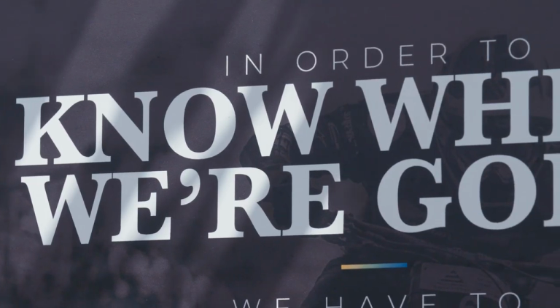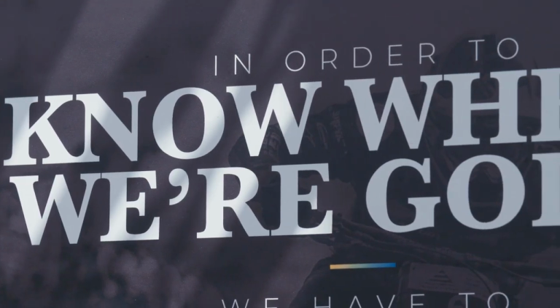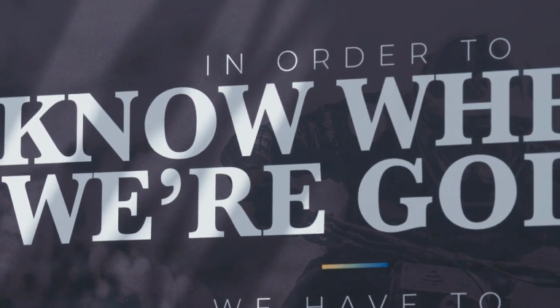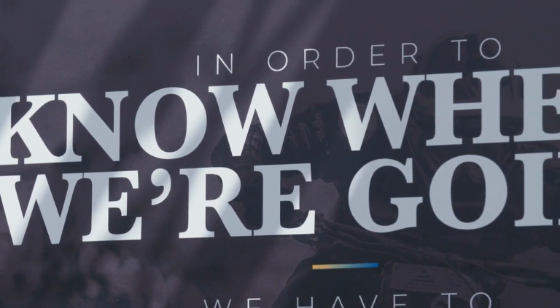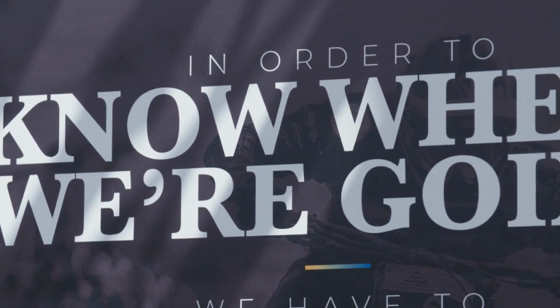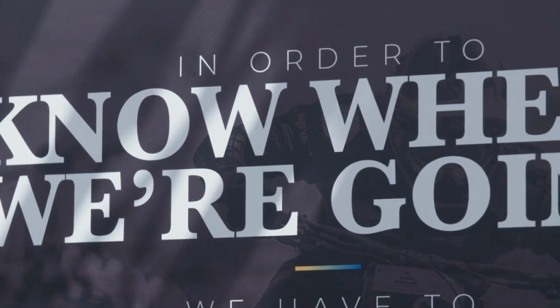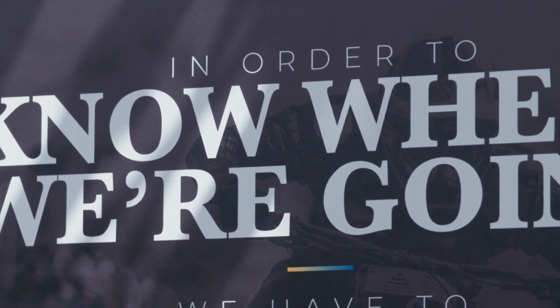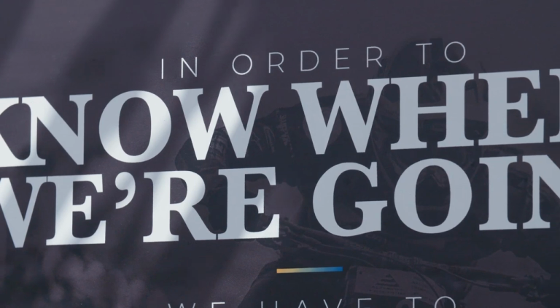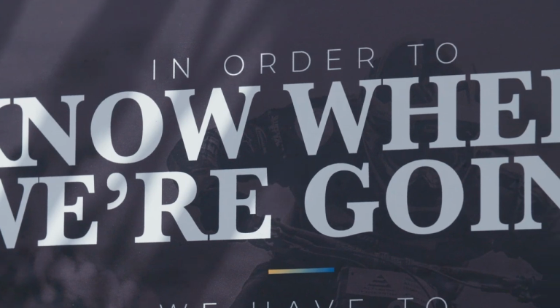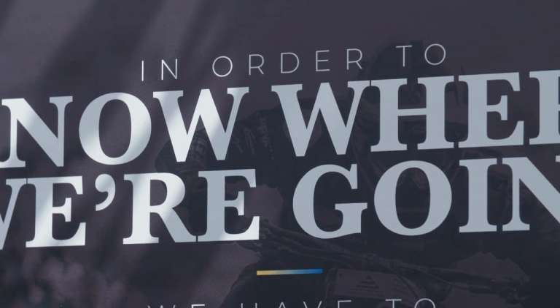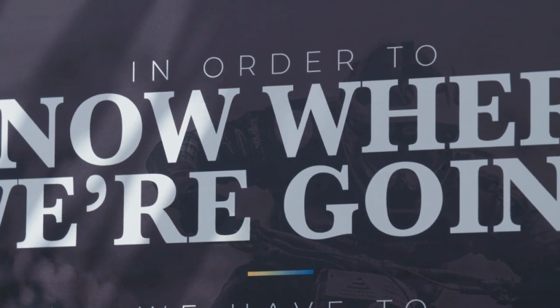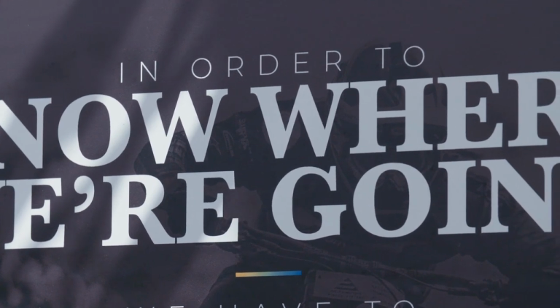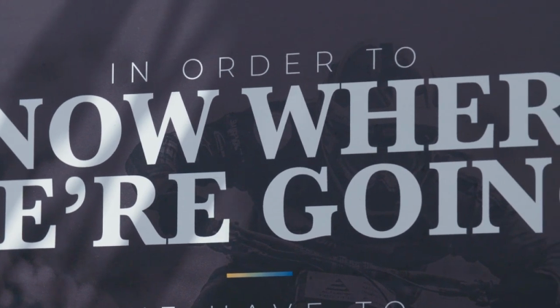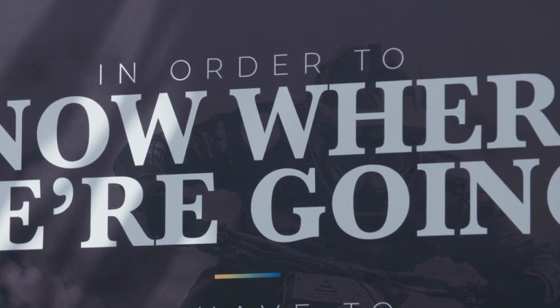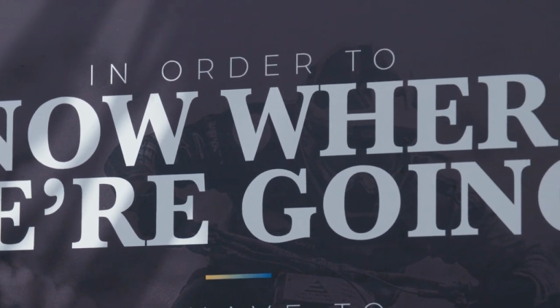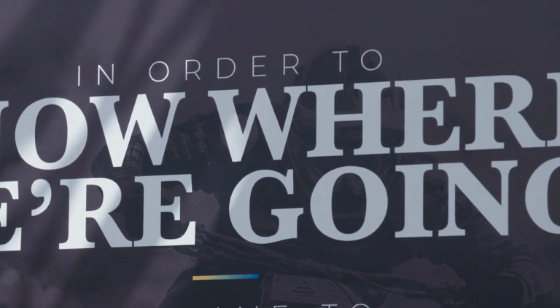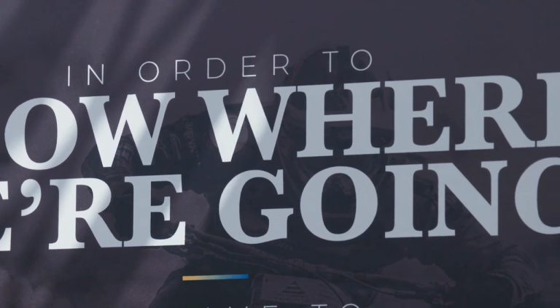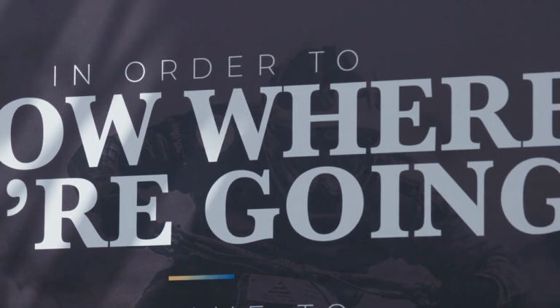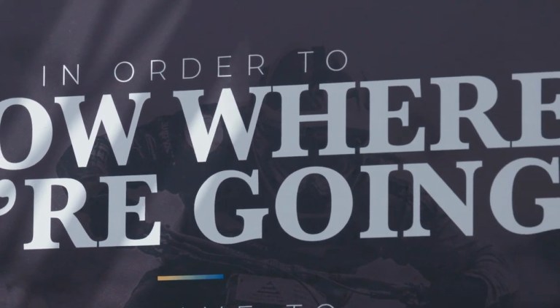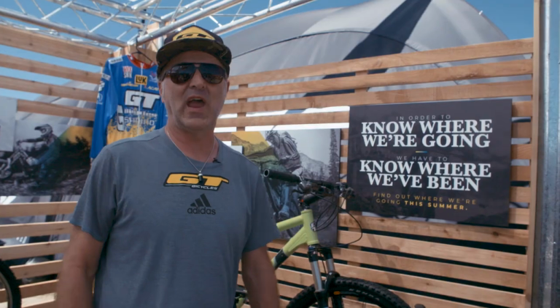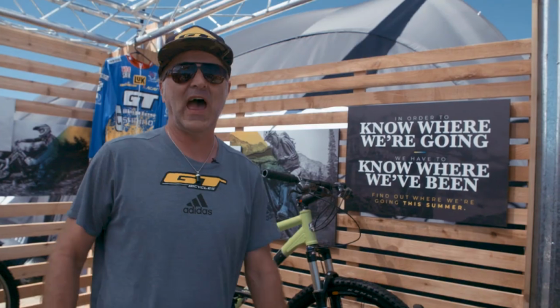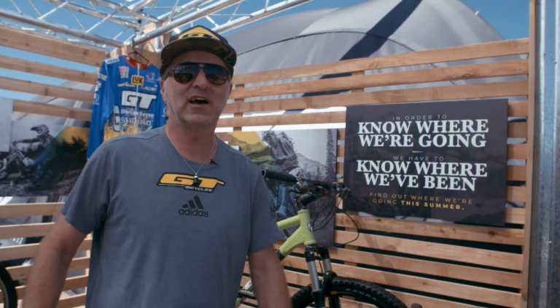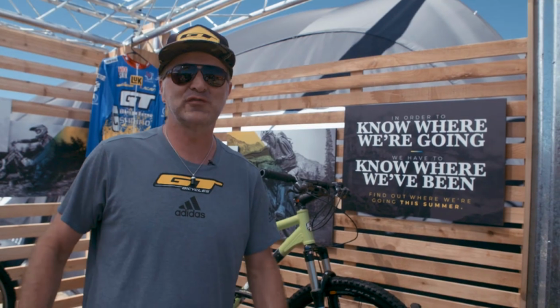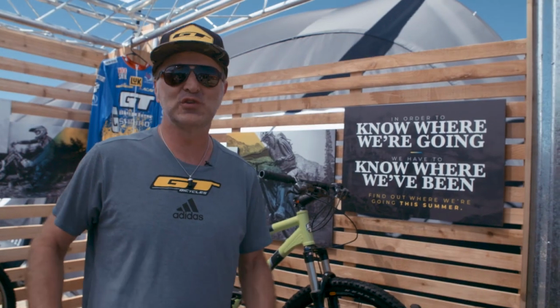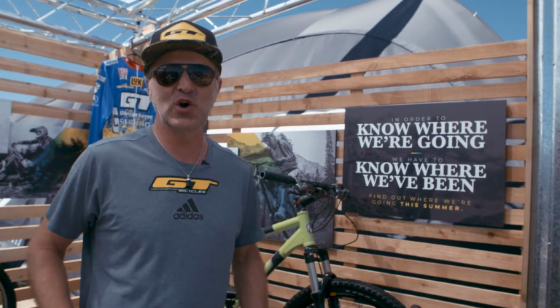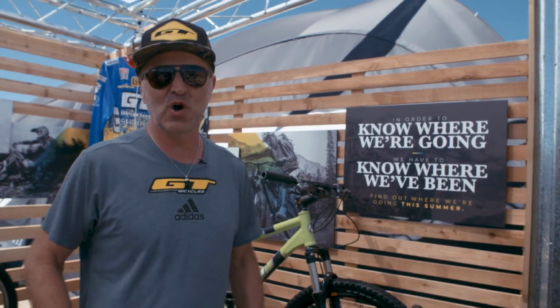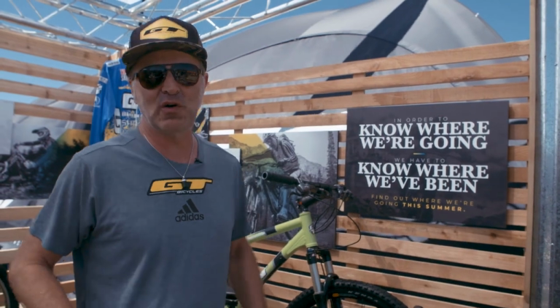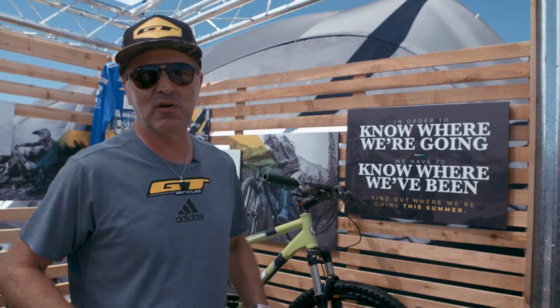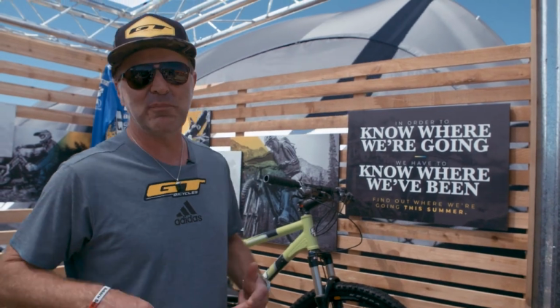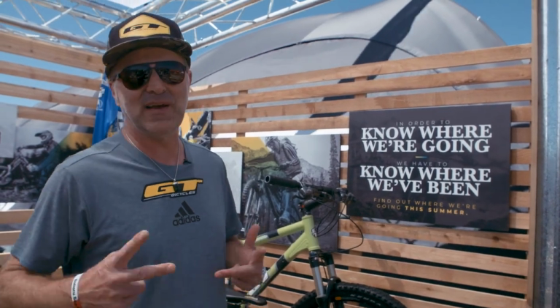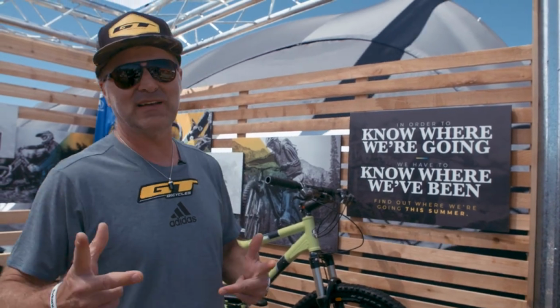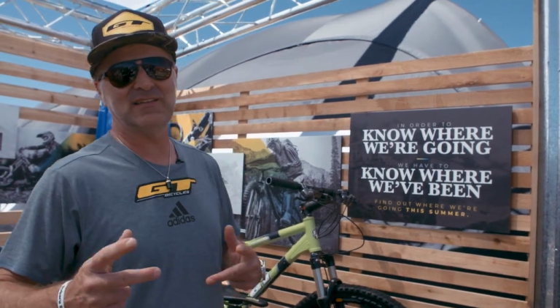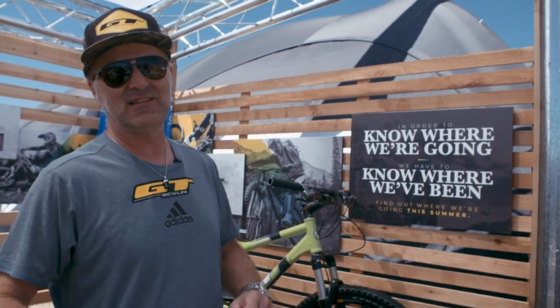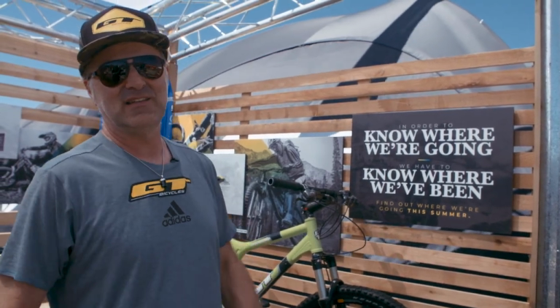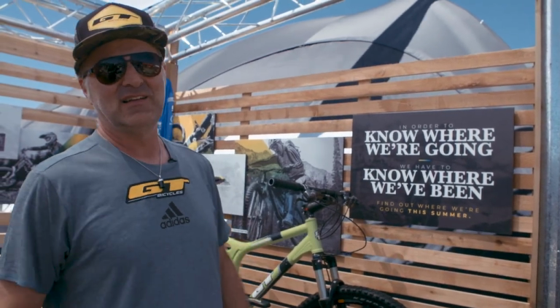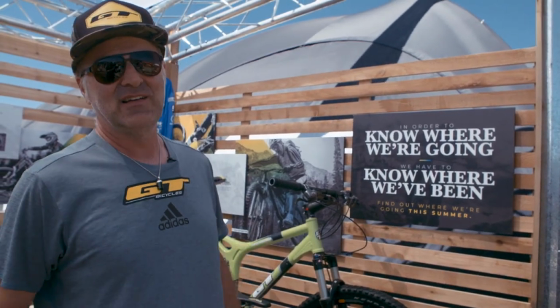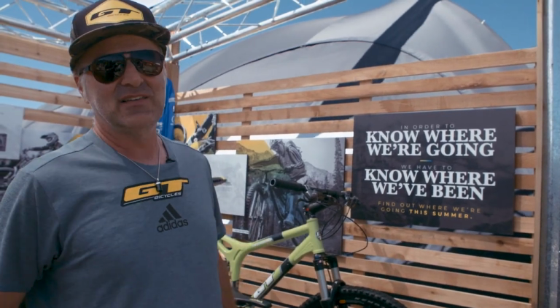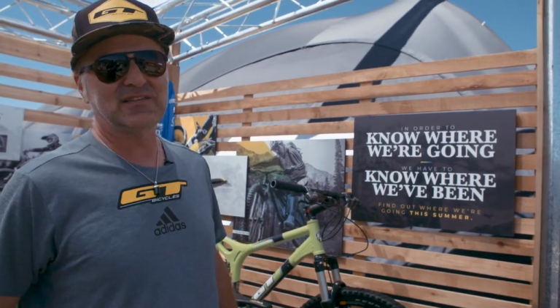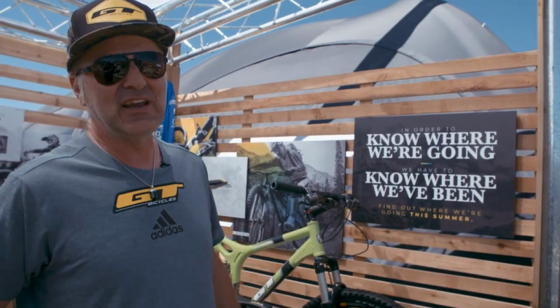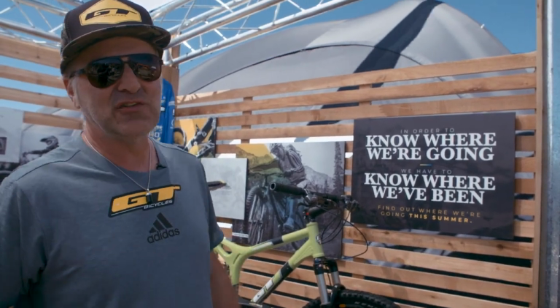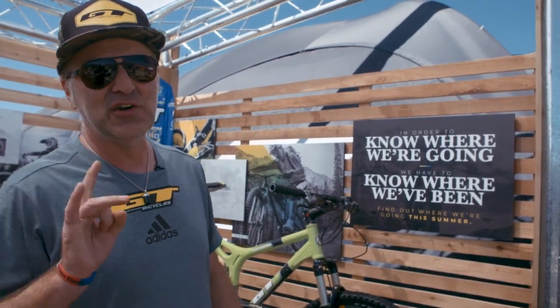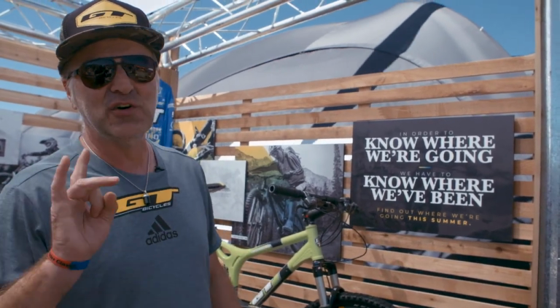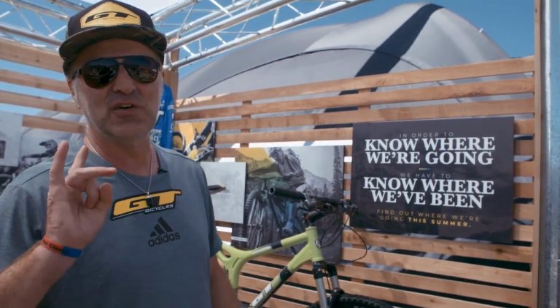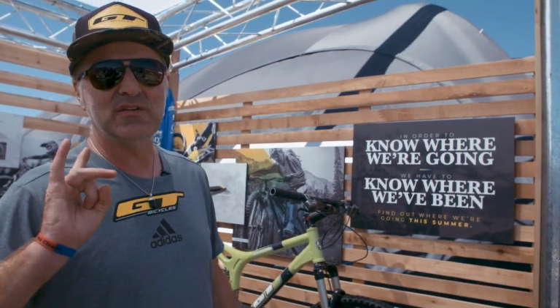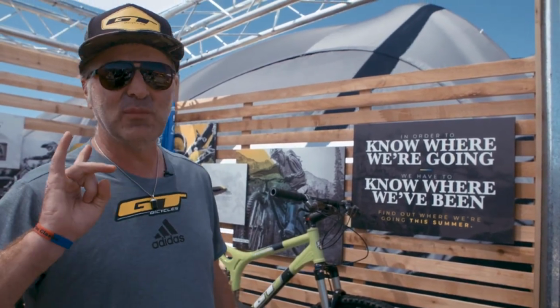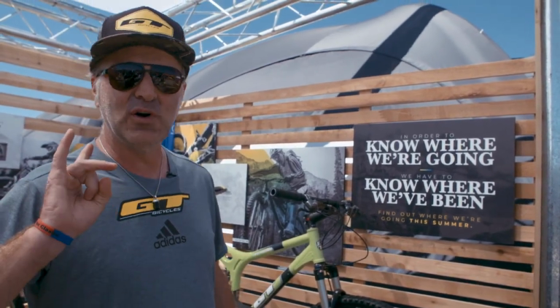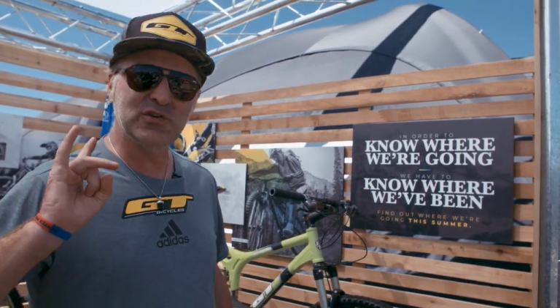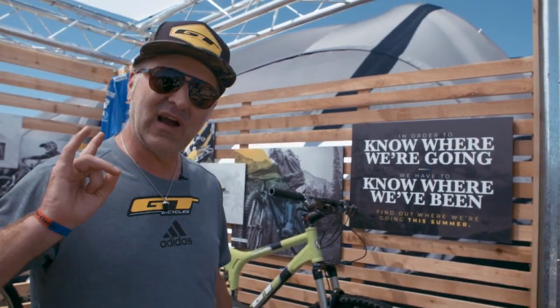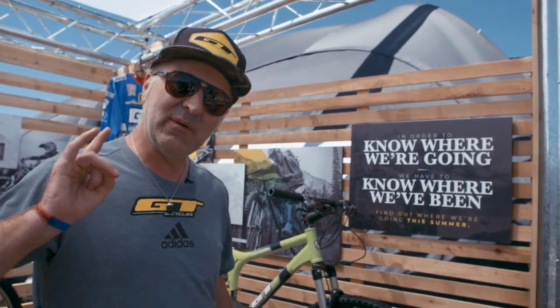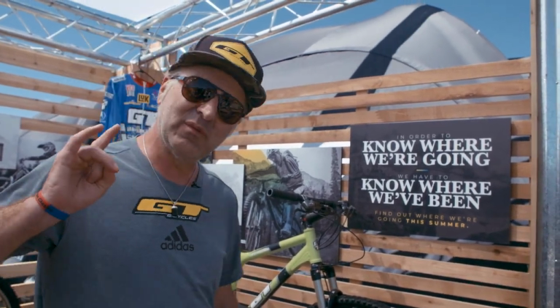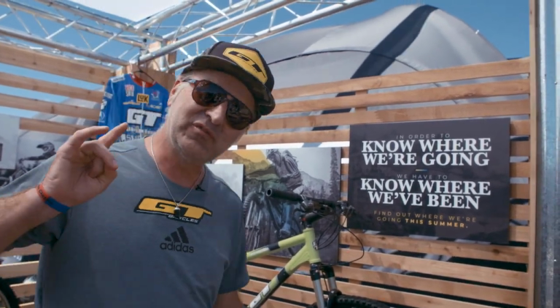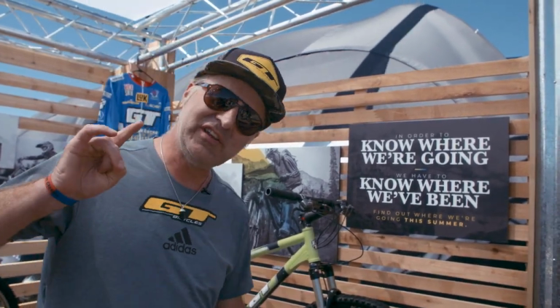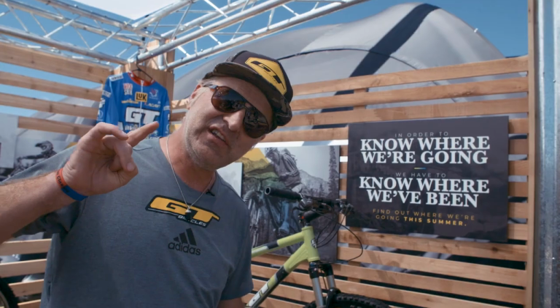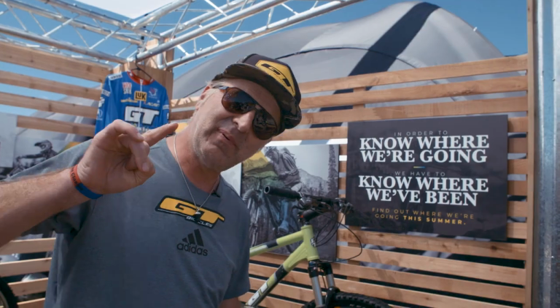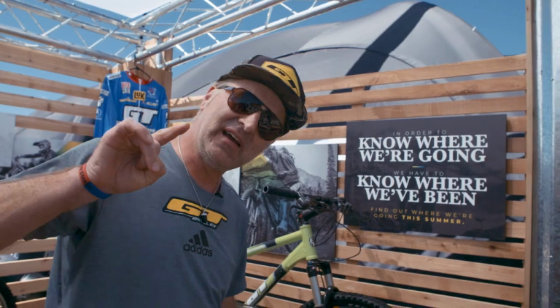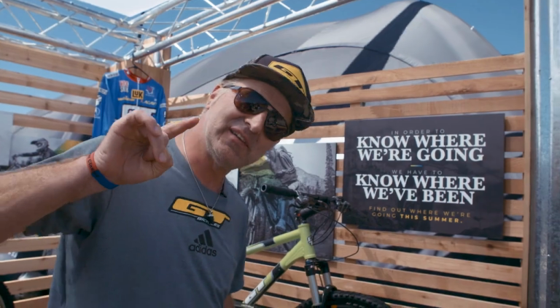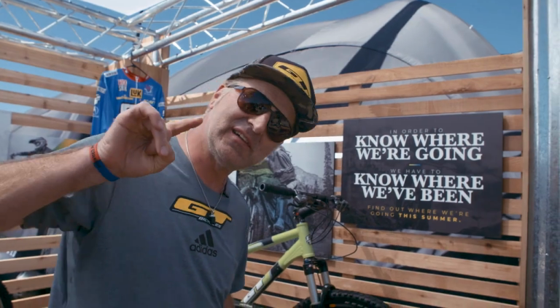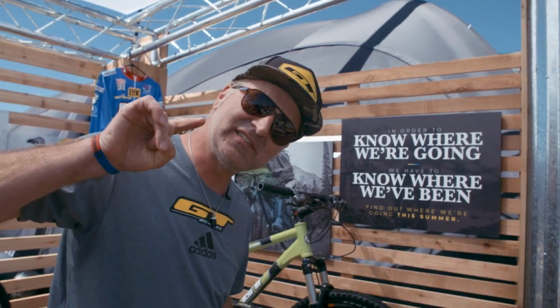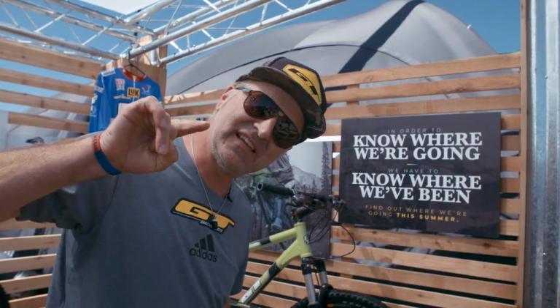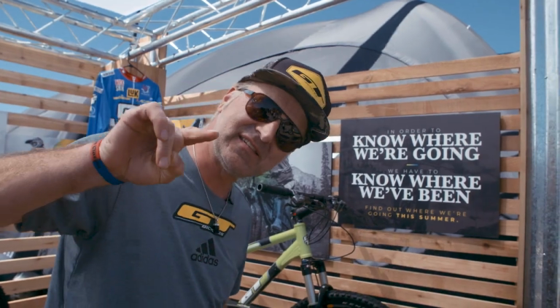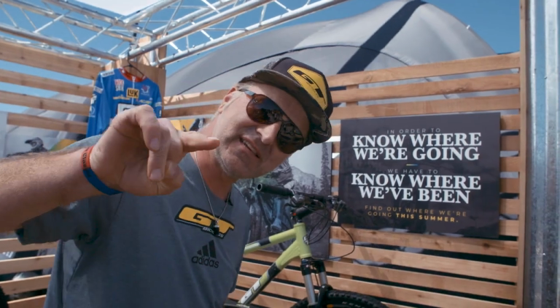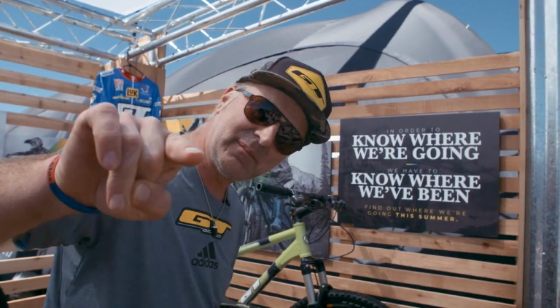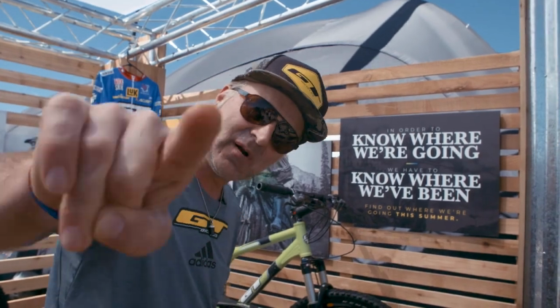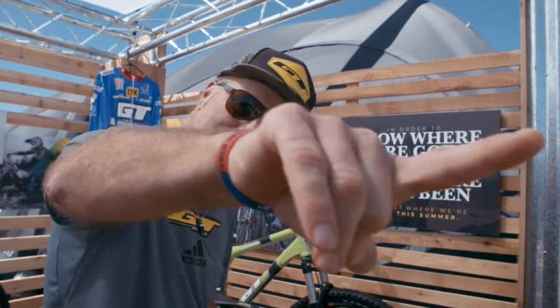In order to know where we are going, we have to know where we've been. Stay tuned — more to come from GT Bicycles this summer.